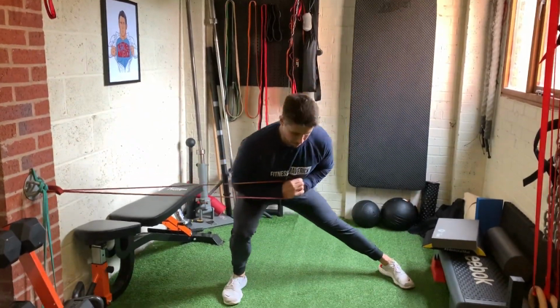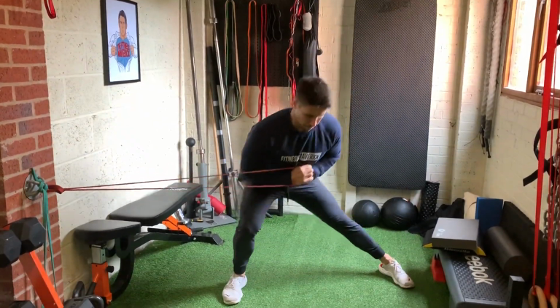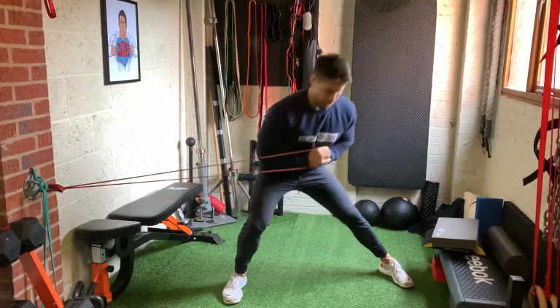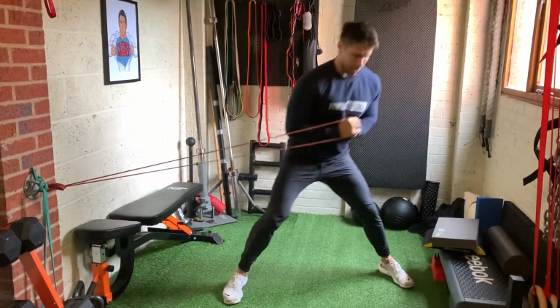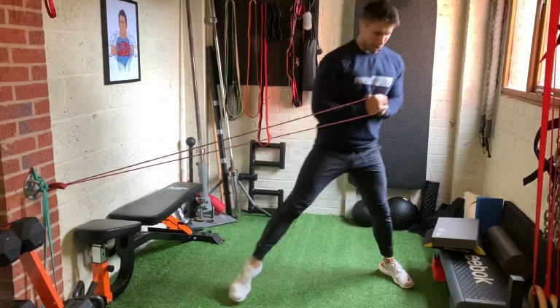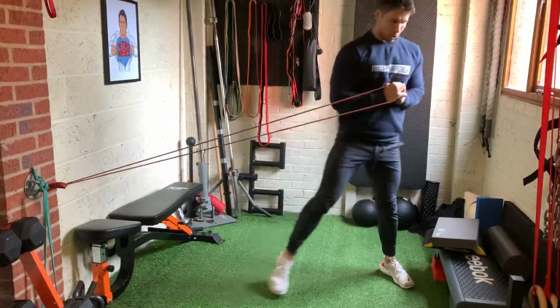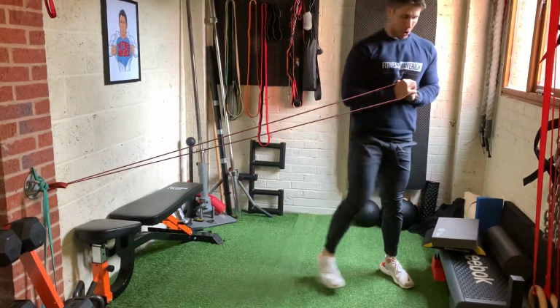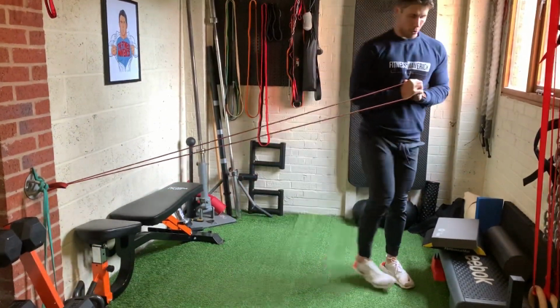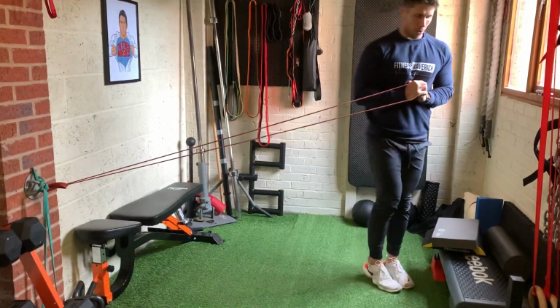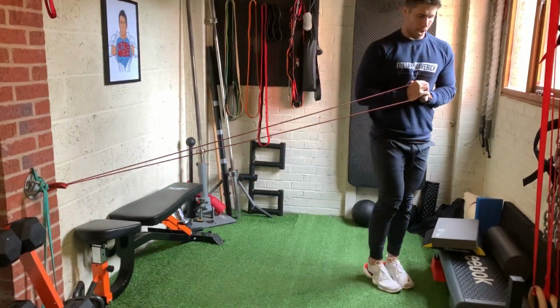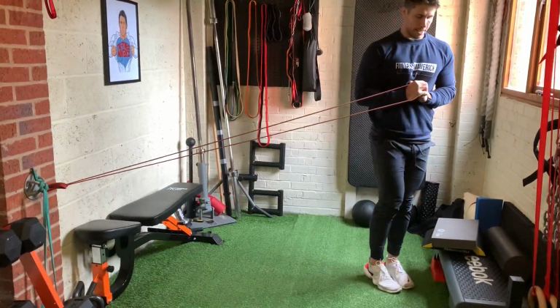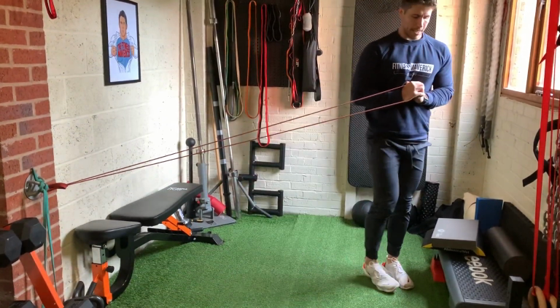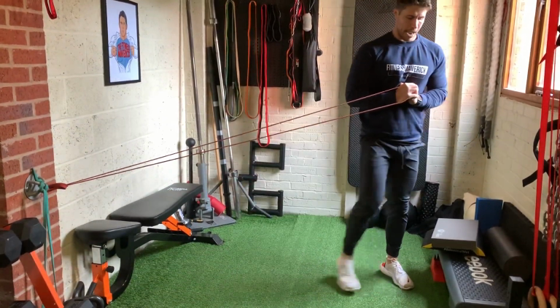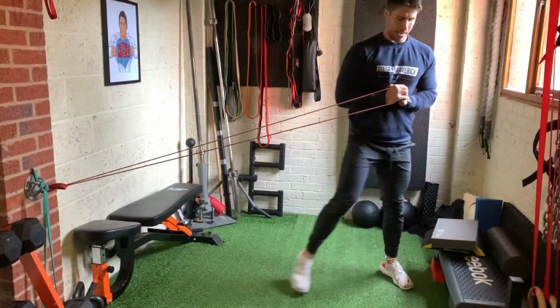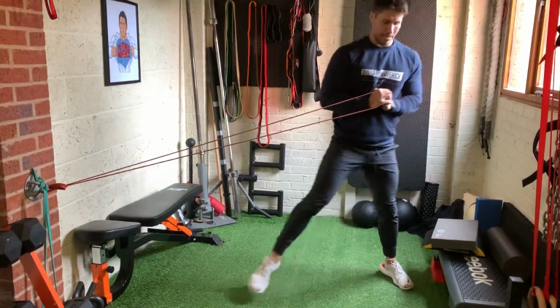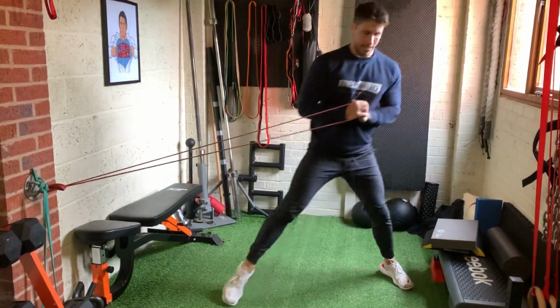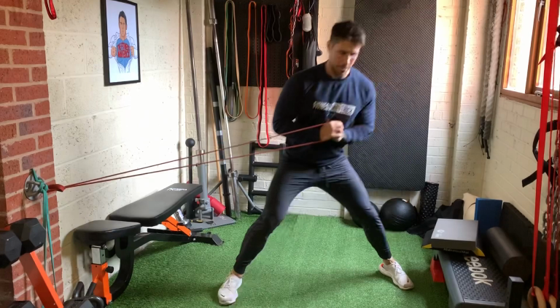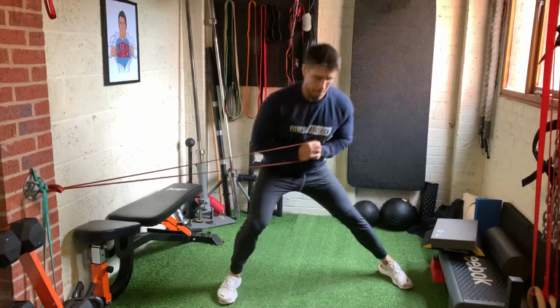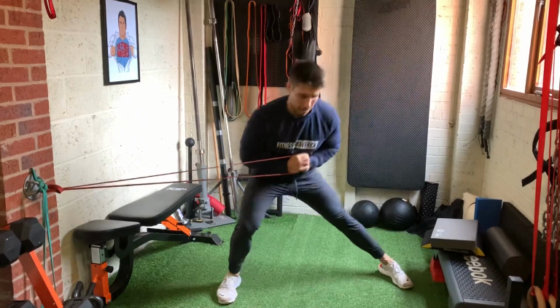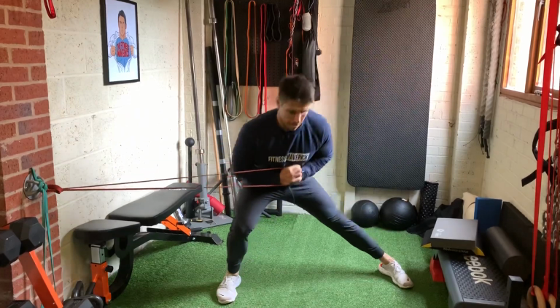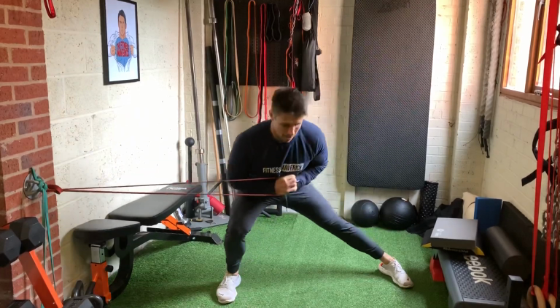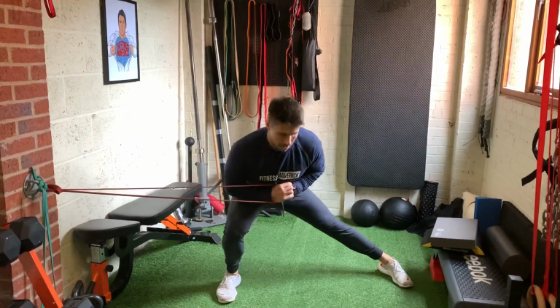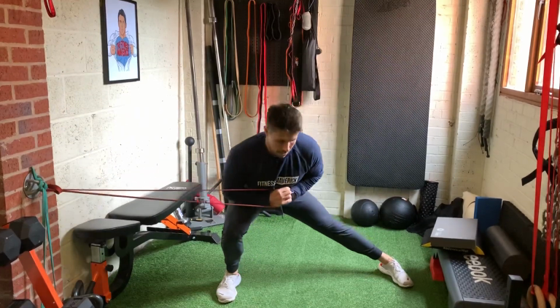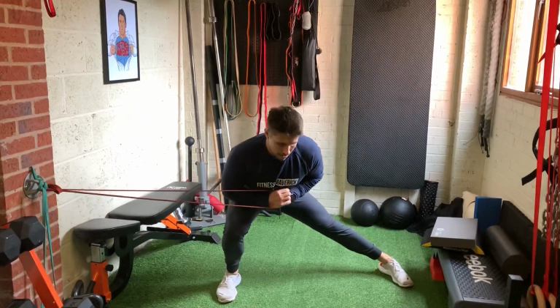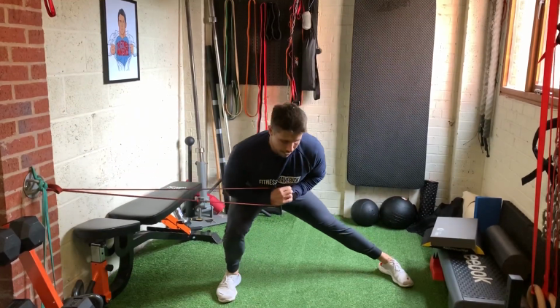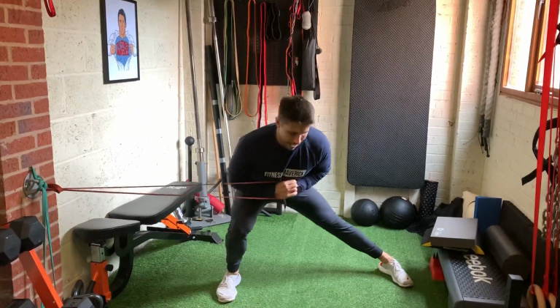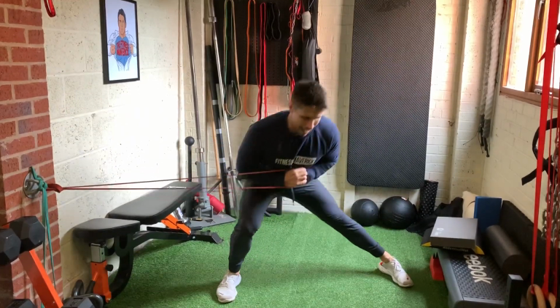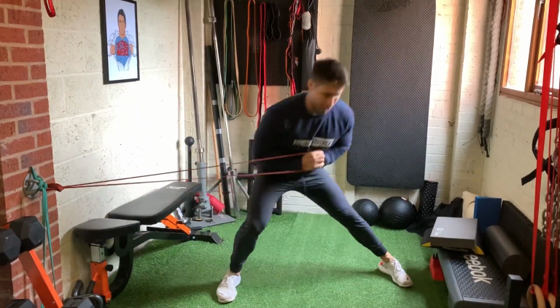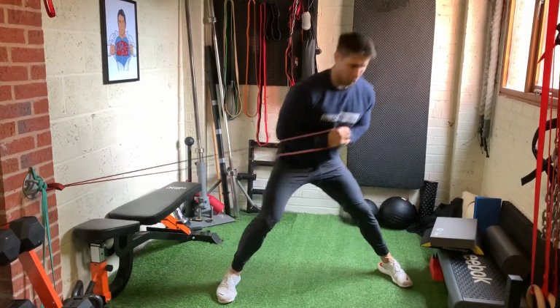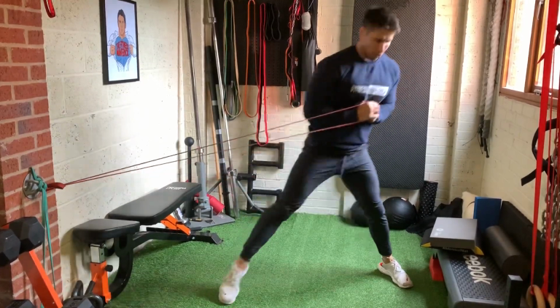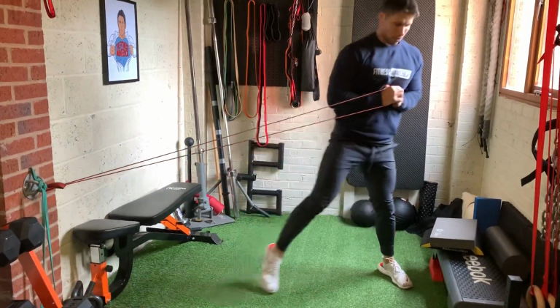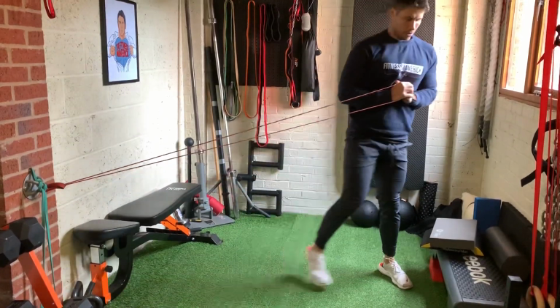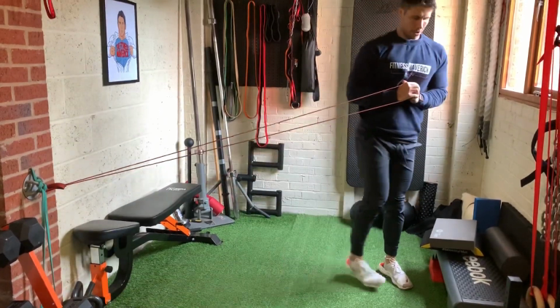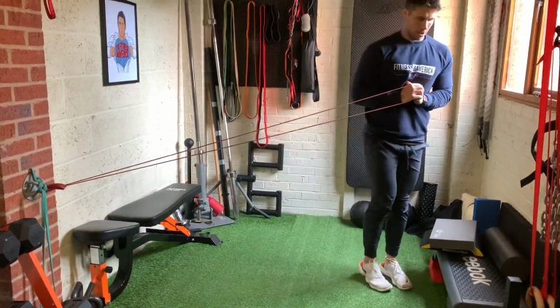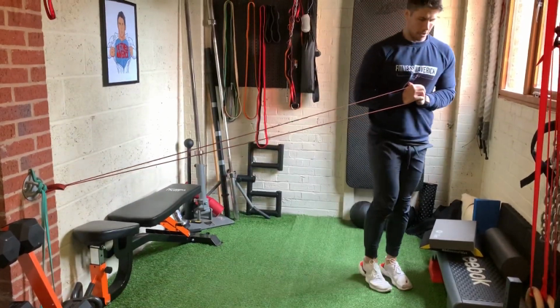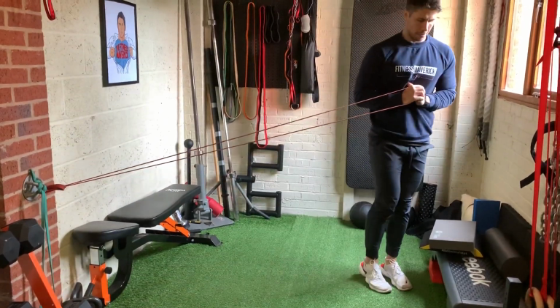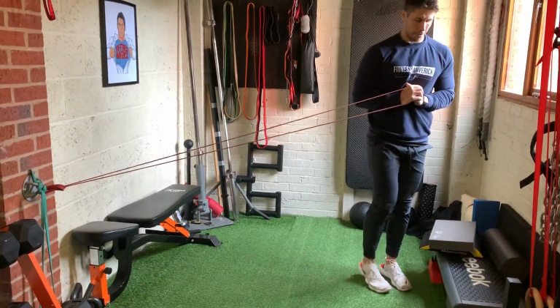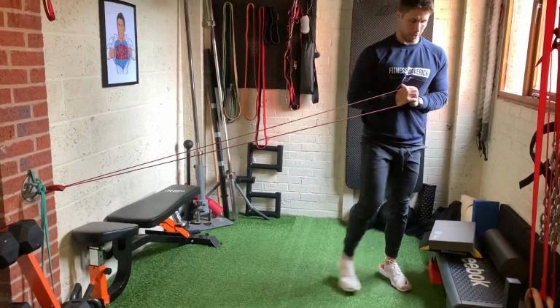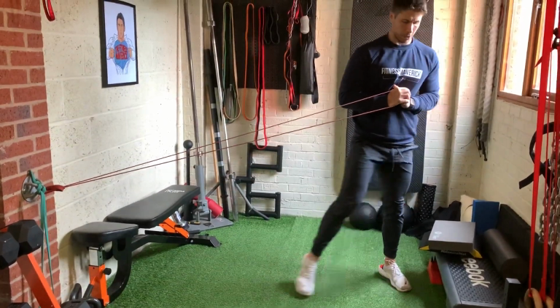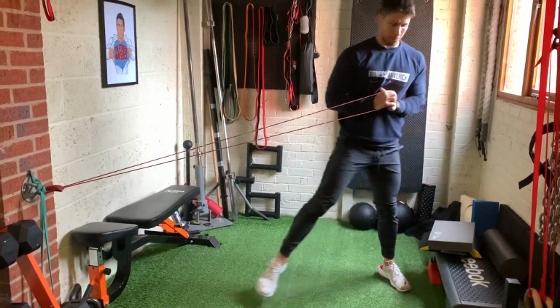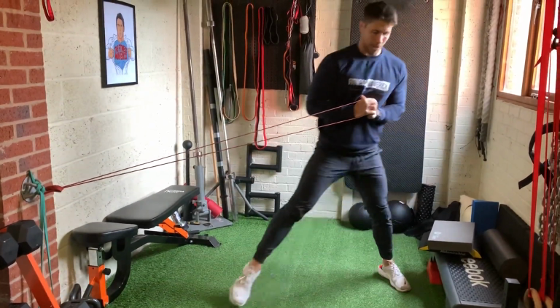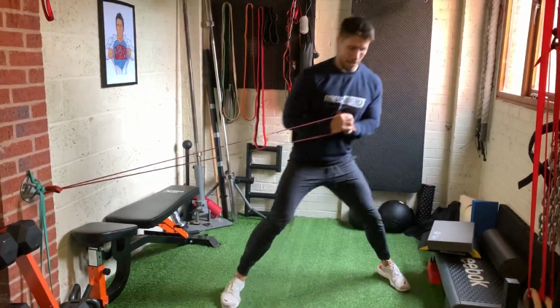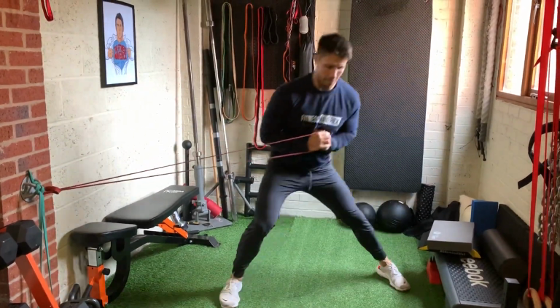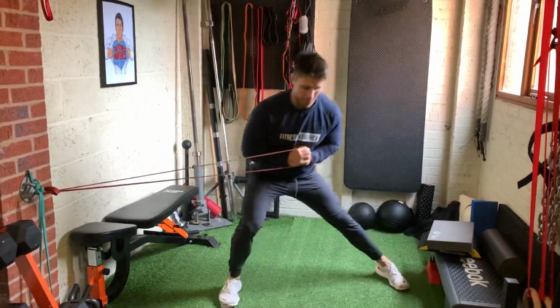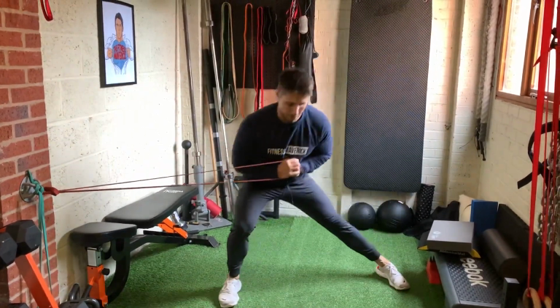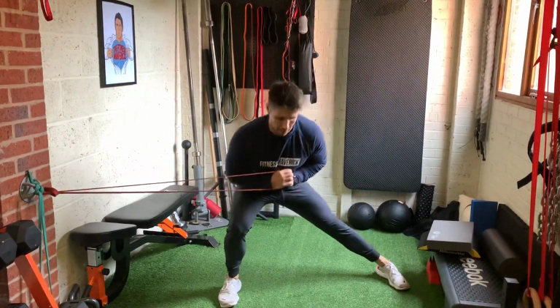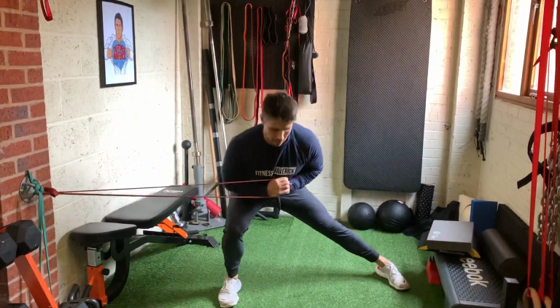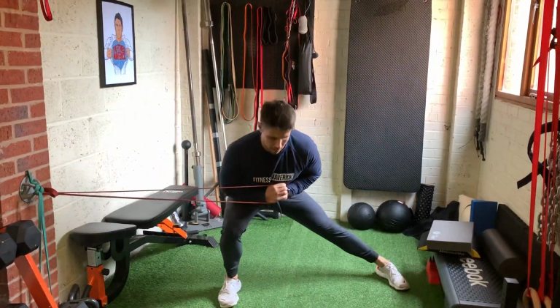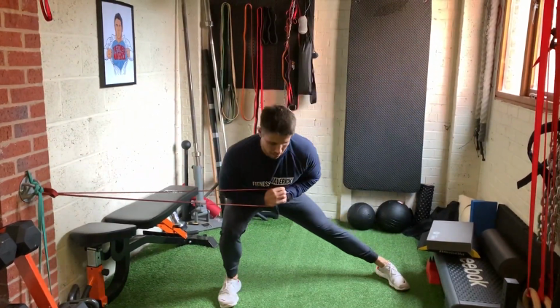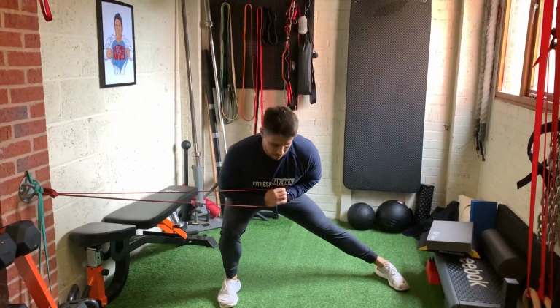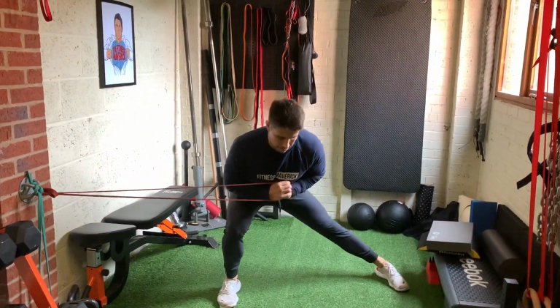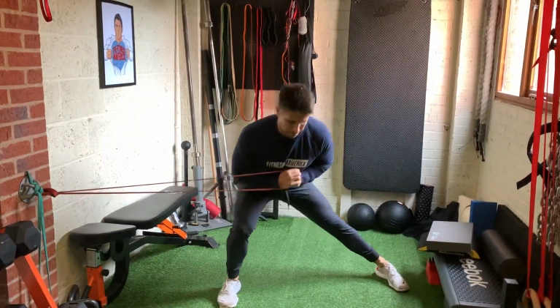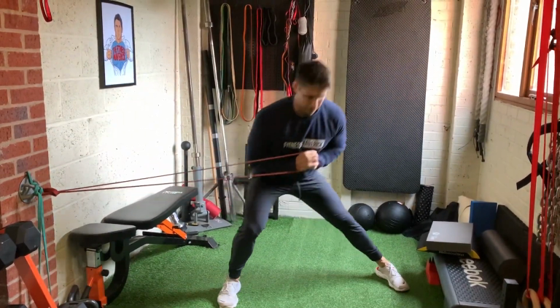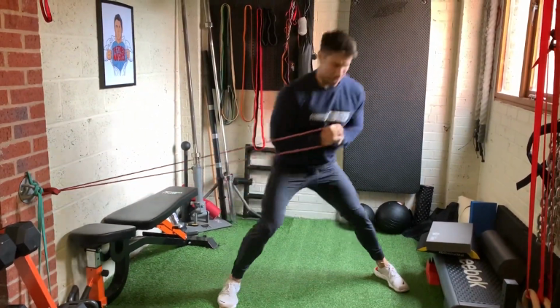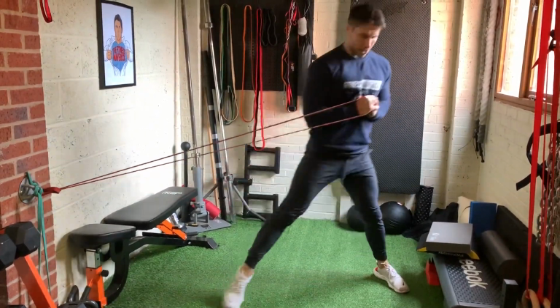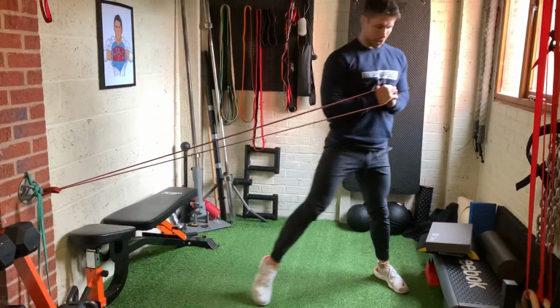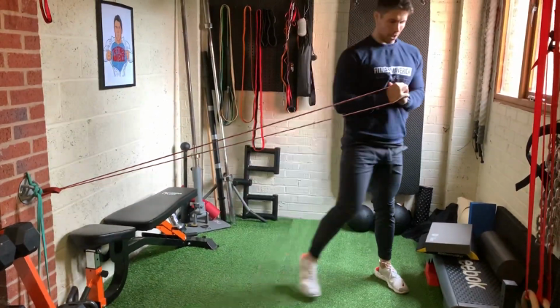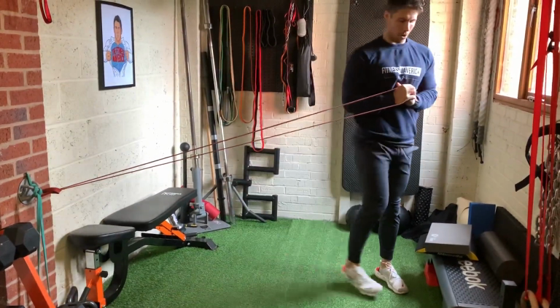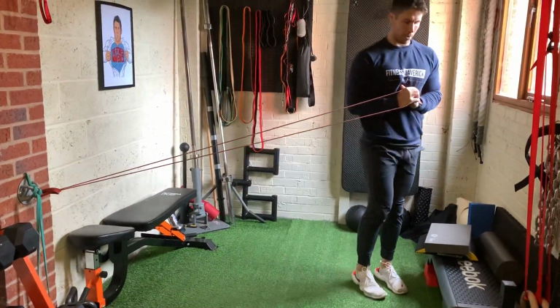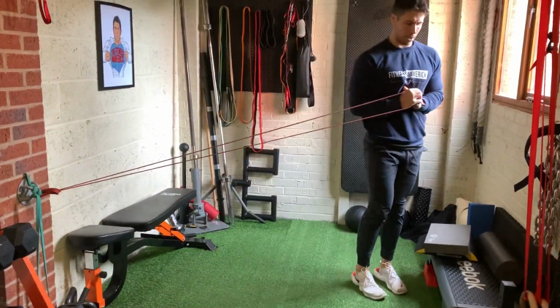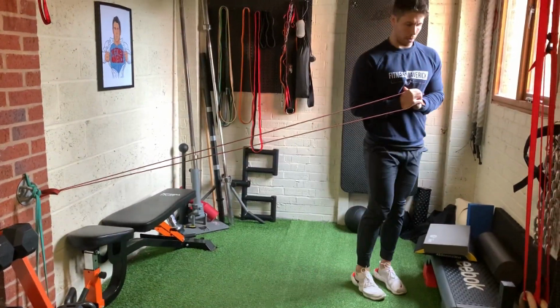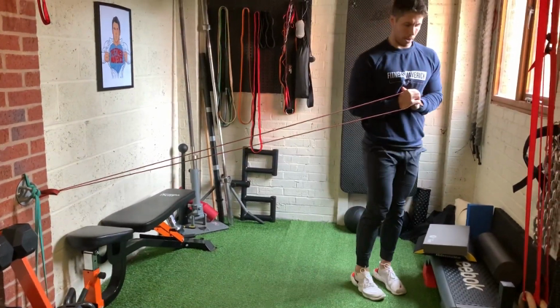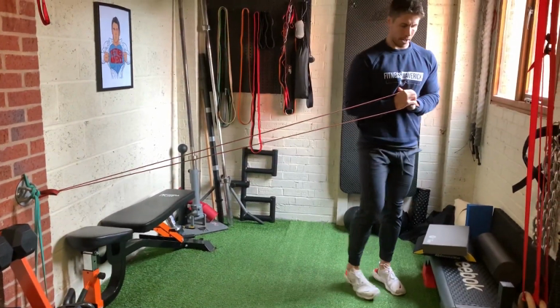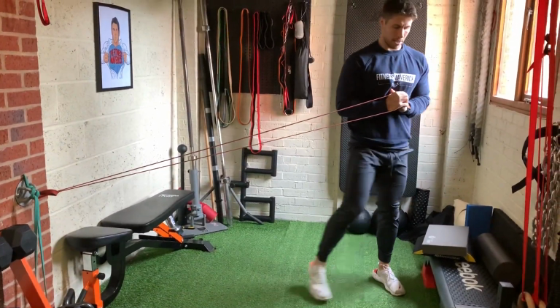It's a good way to add in some lateral frontal plane movement into your lower body workouts.